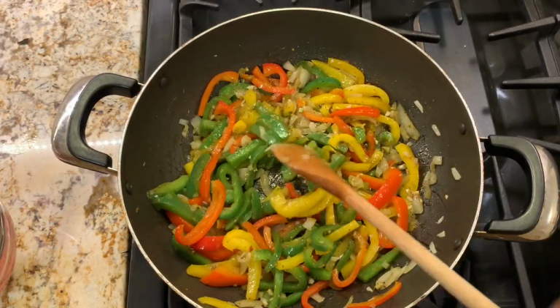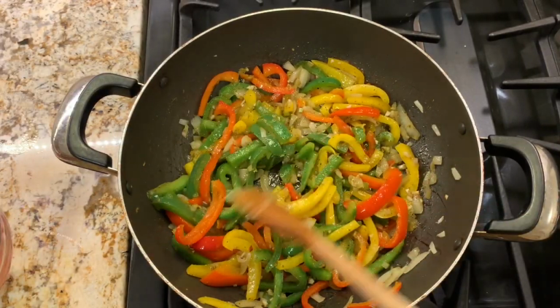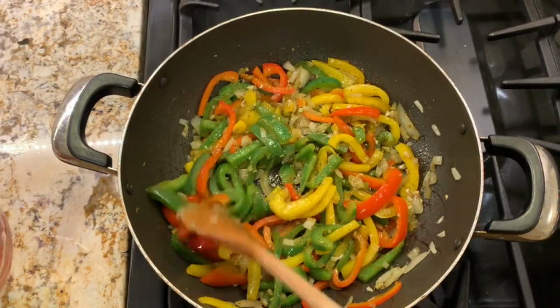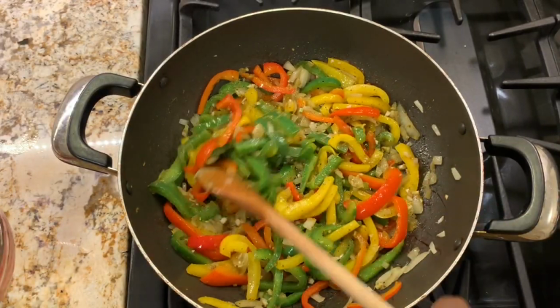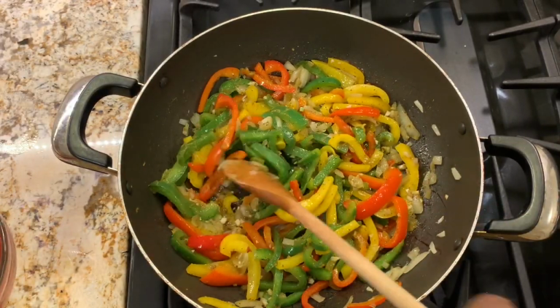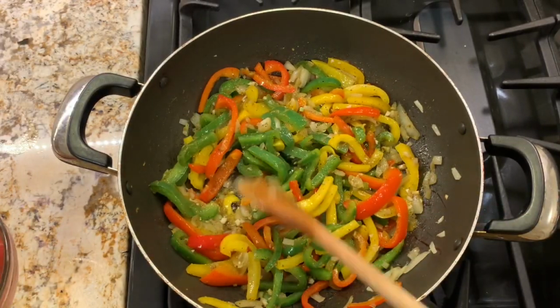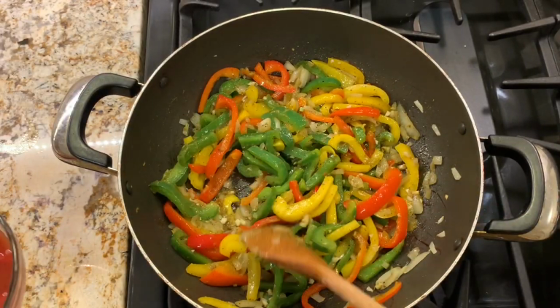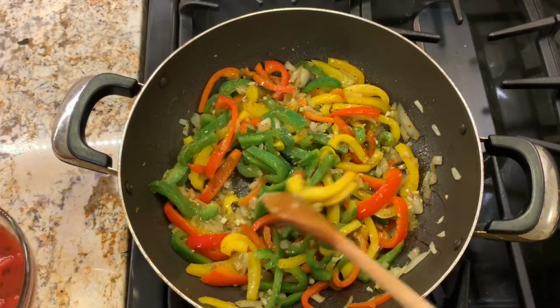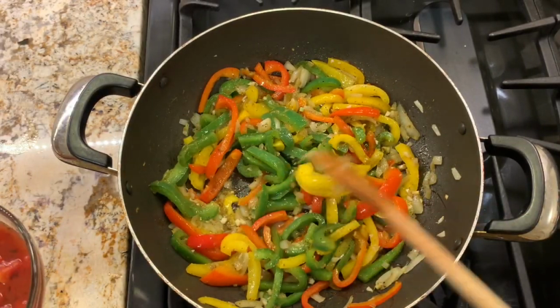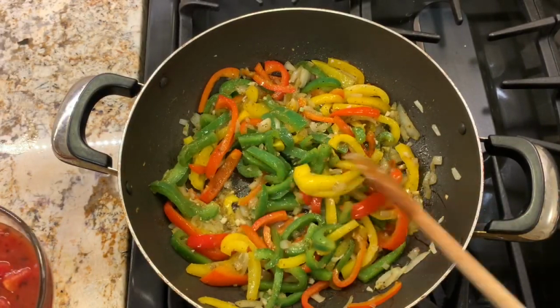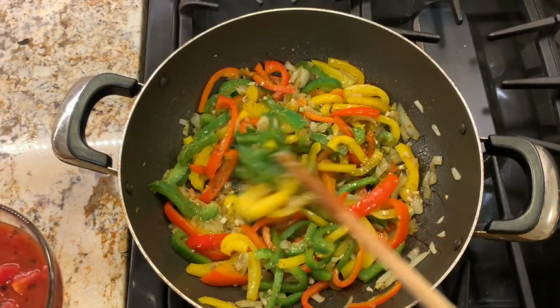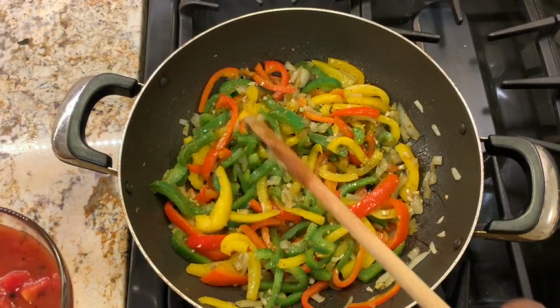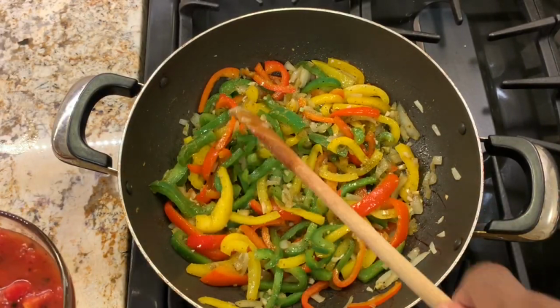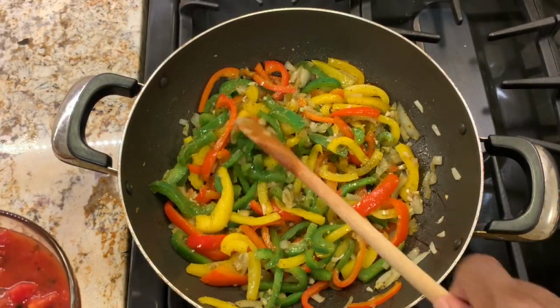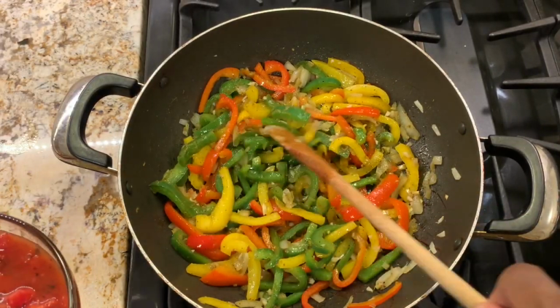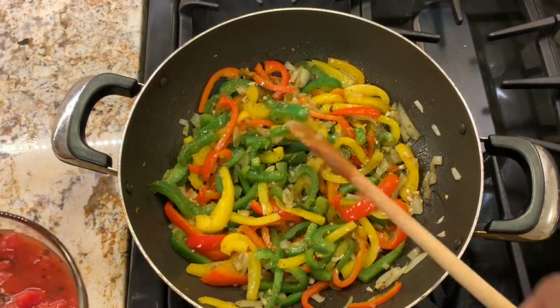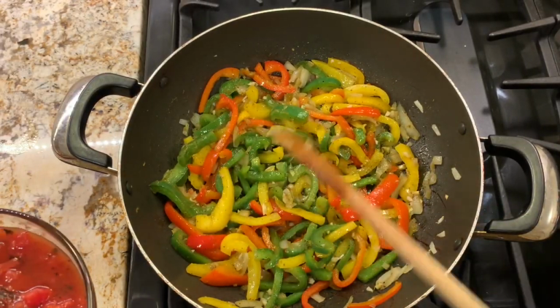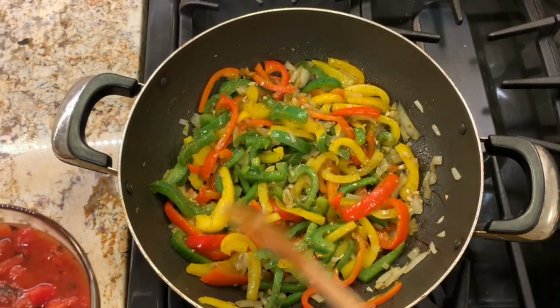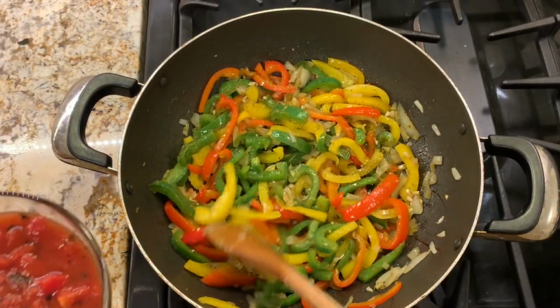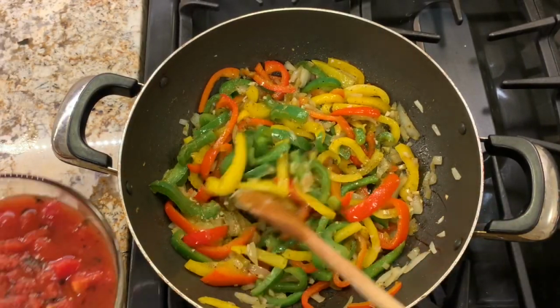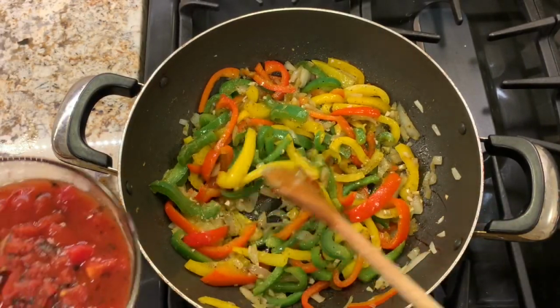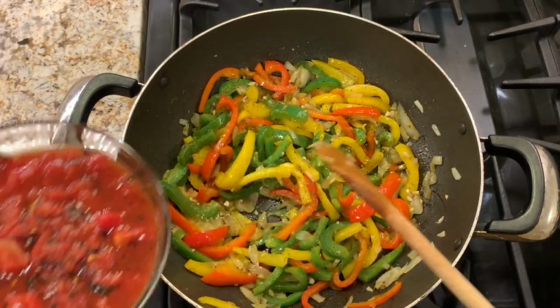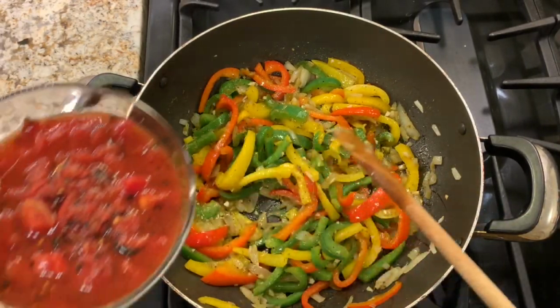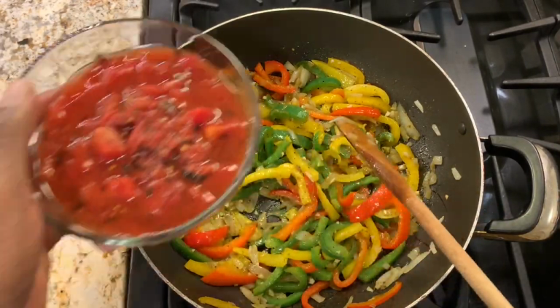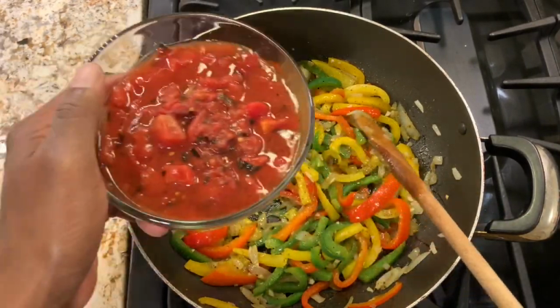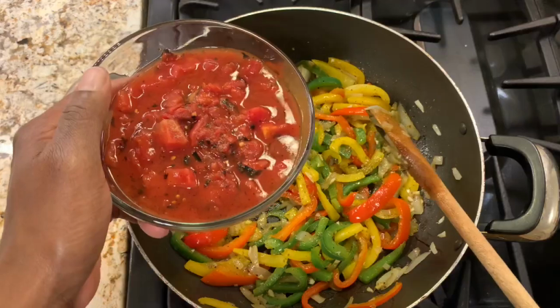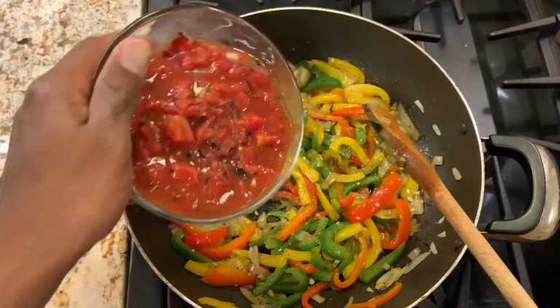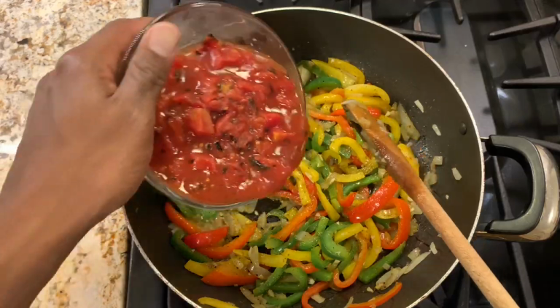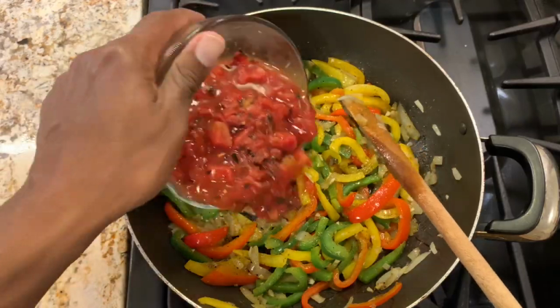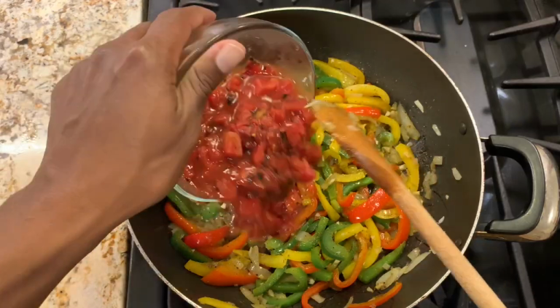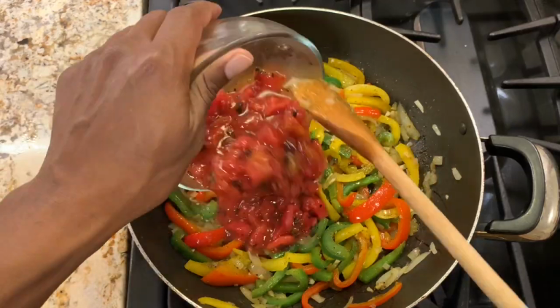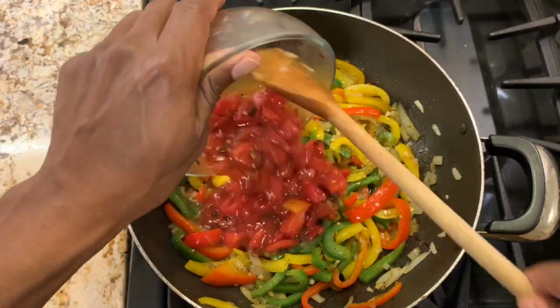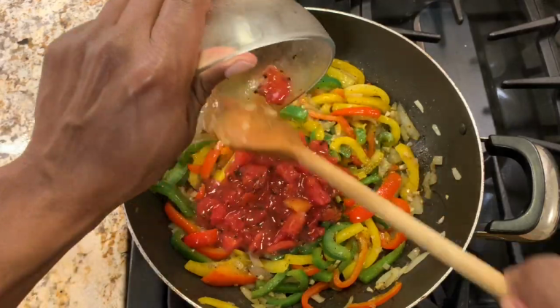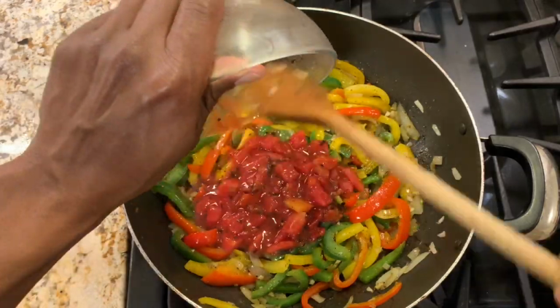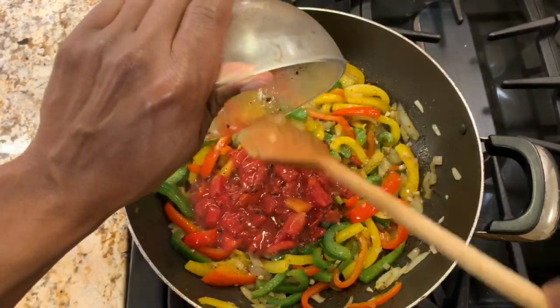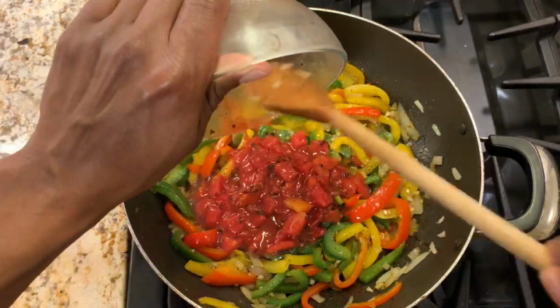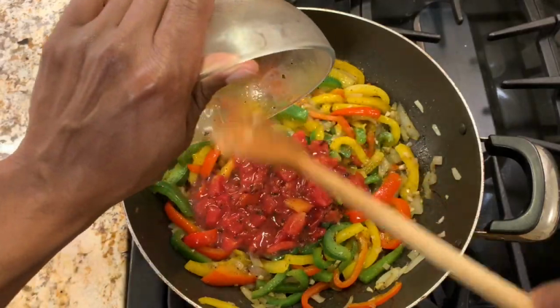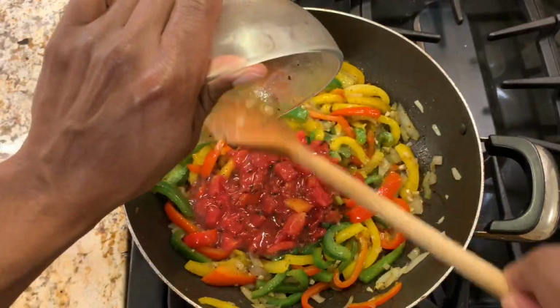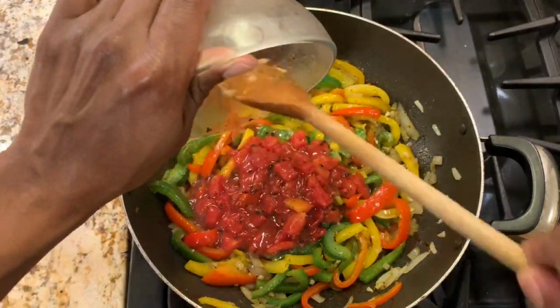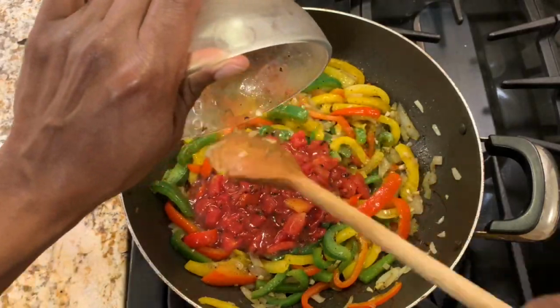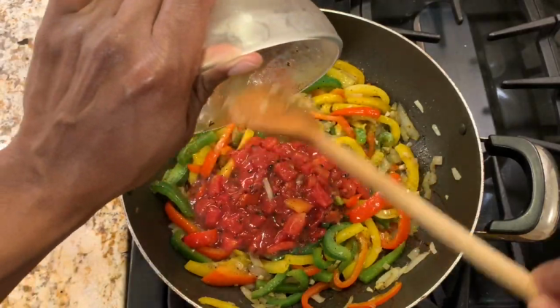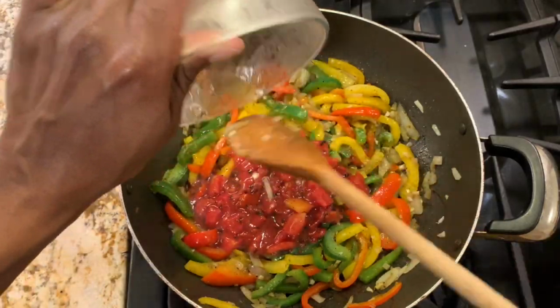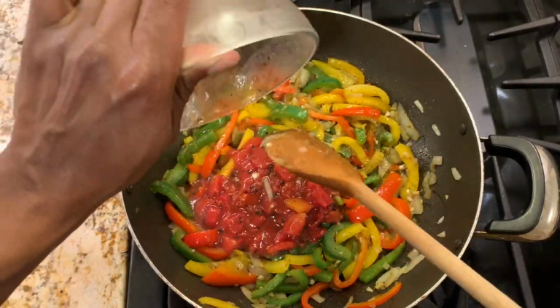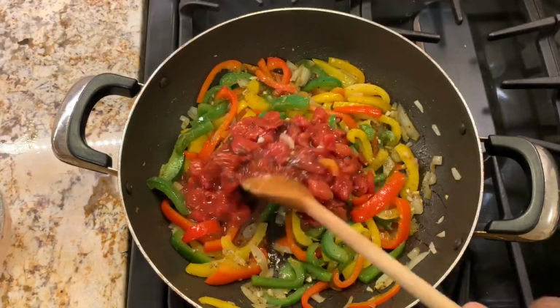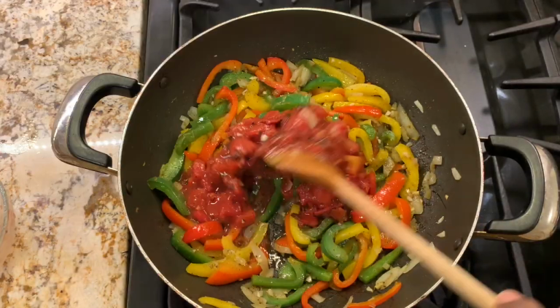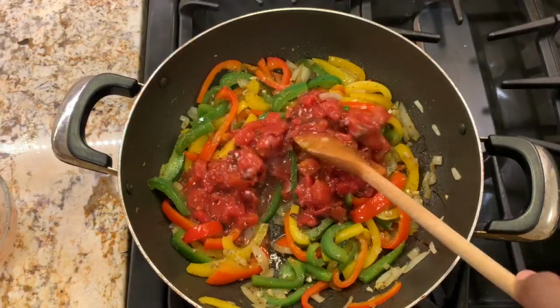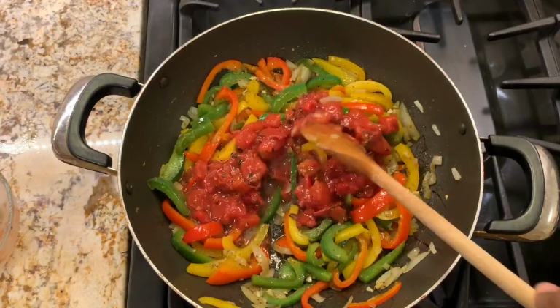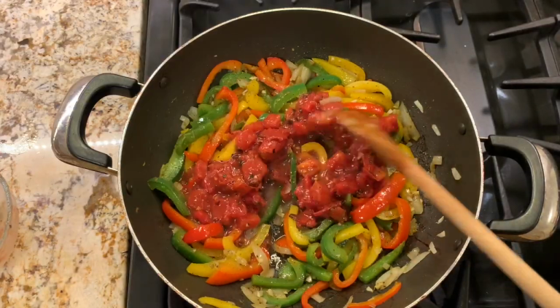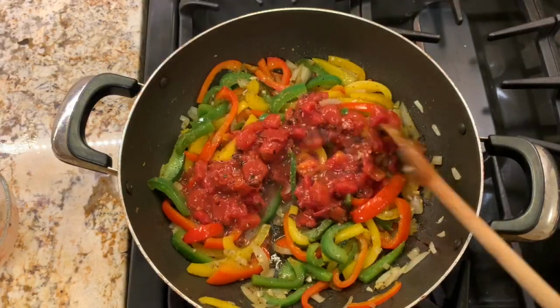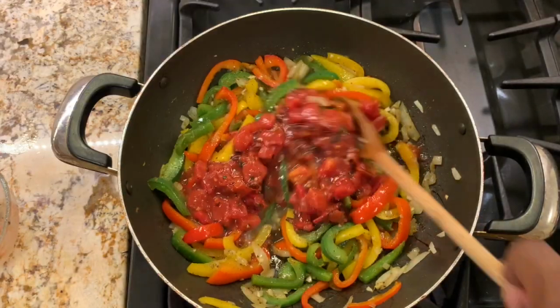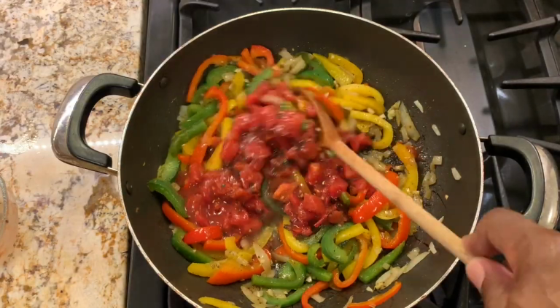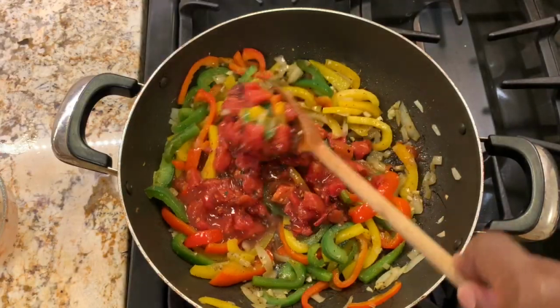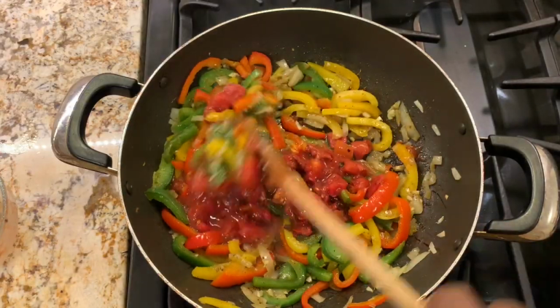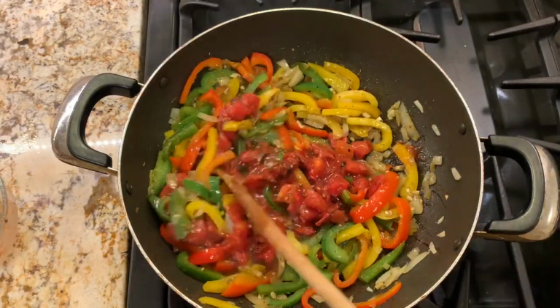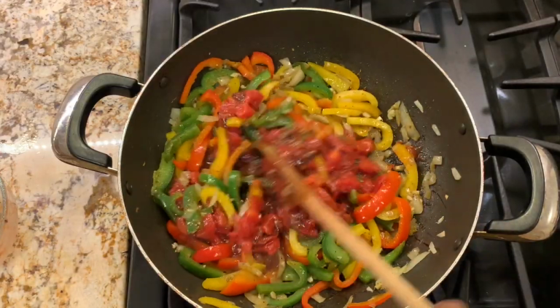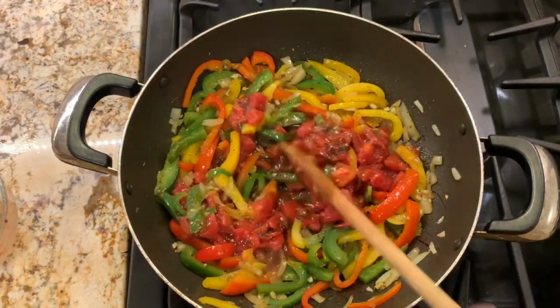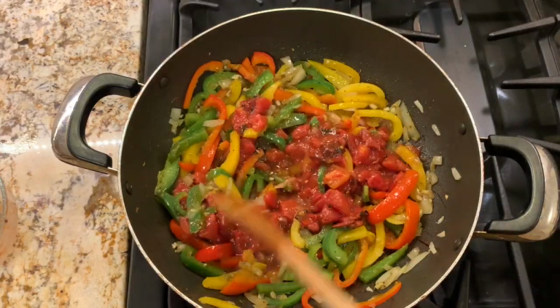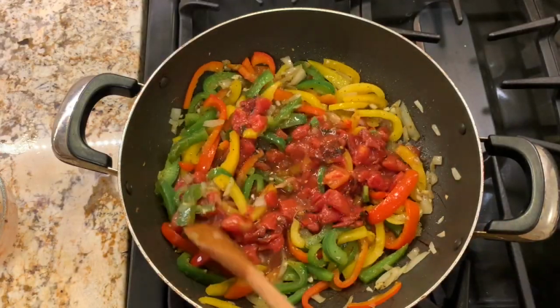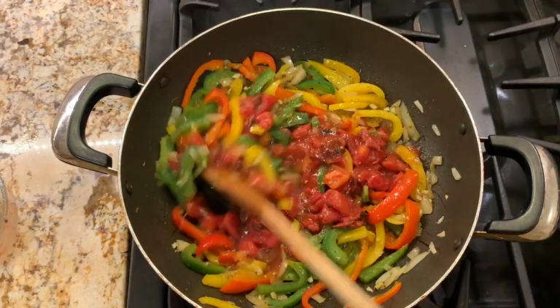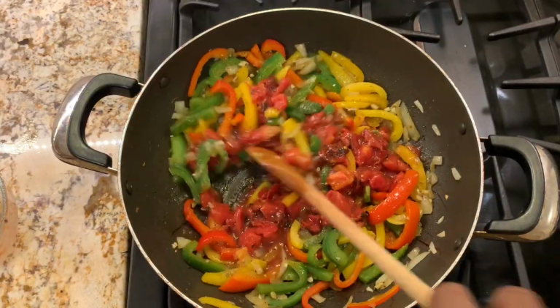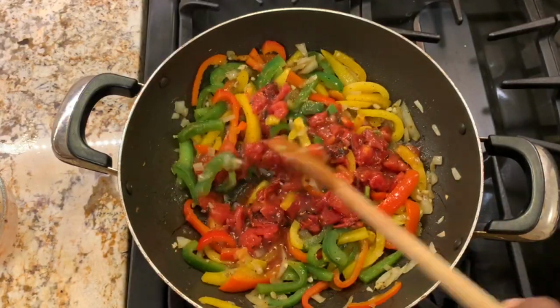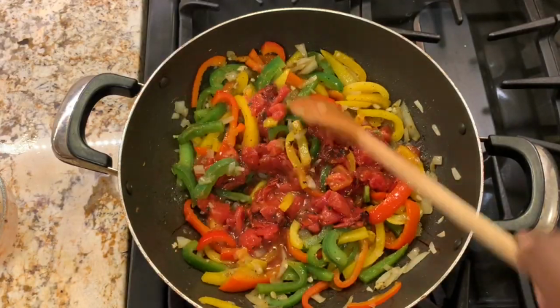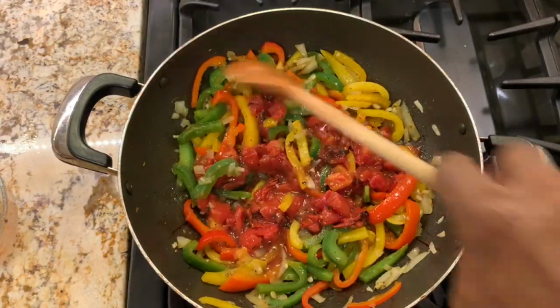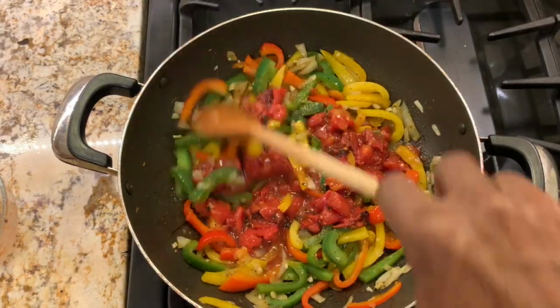Now that it's cooked for one minute, we're going to add our fire roasted tomatoes and let this cook down for five minutes.